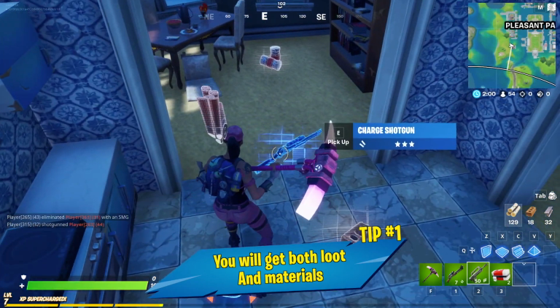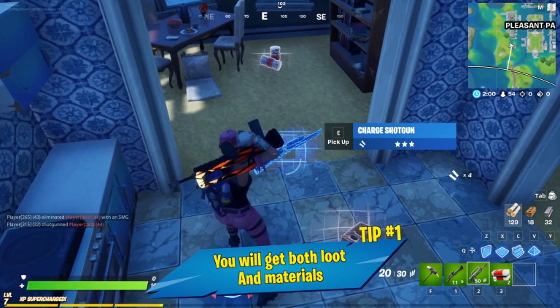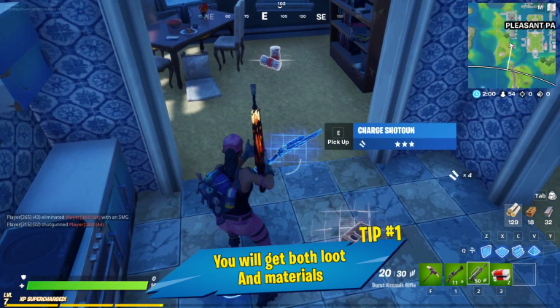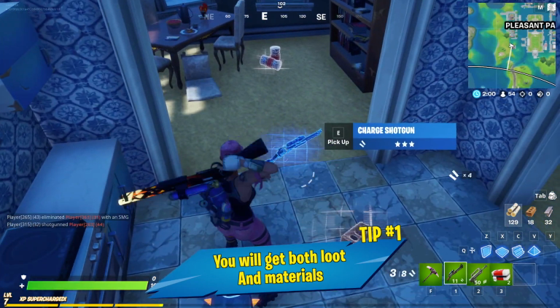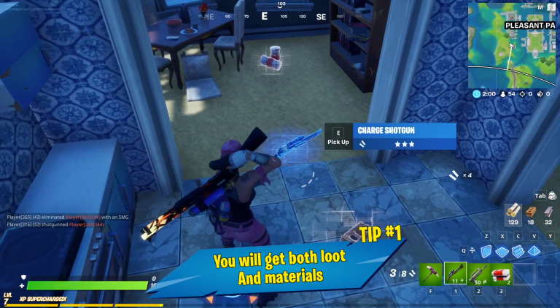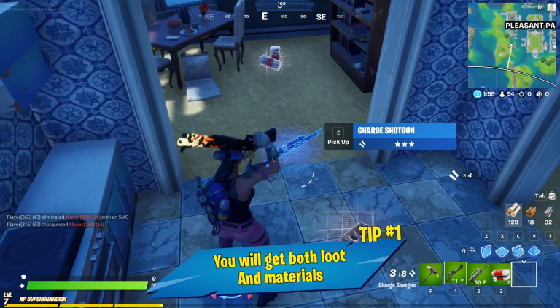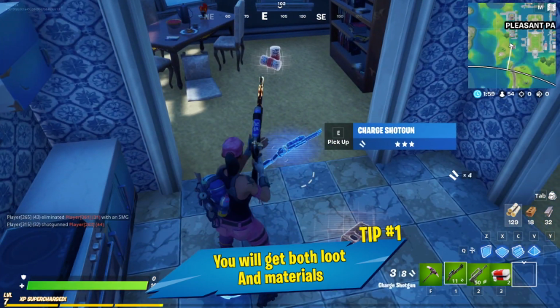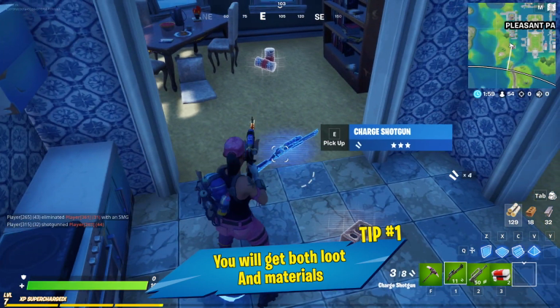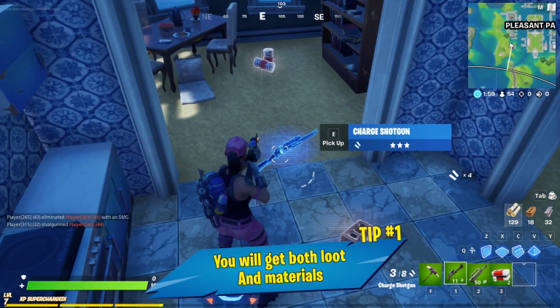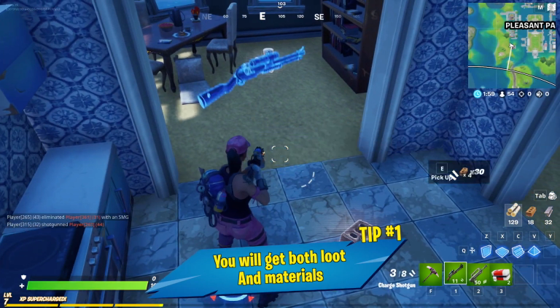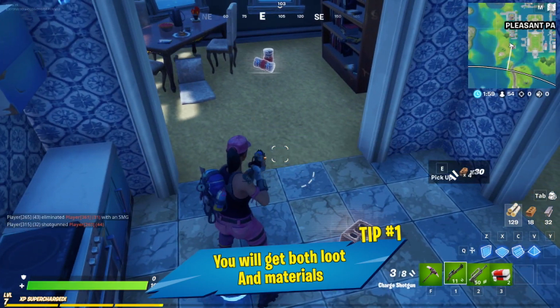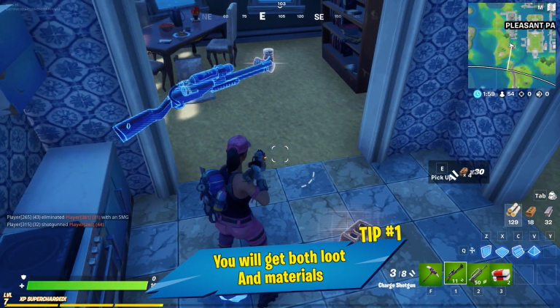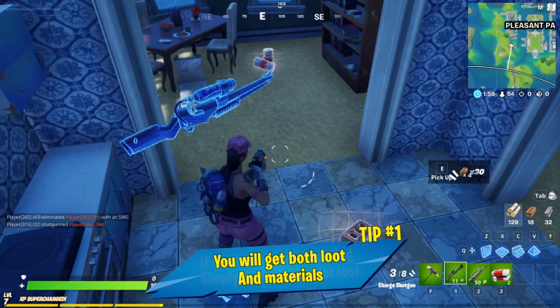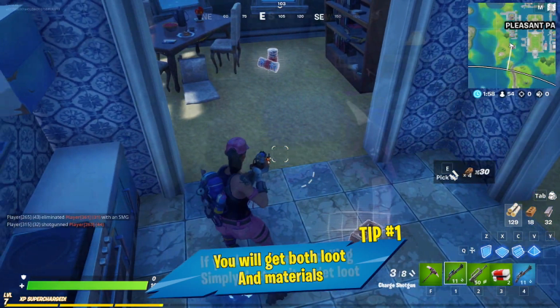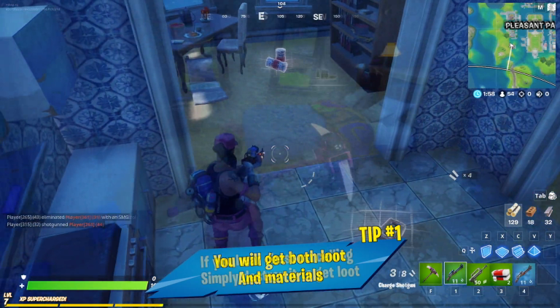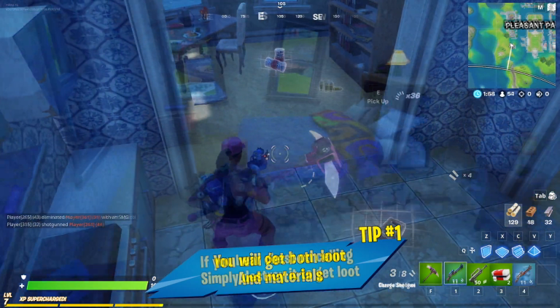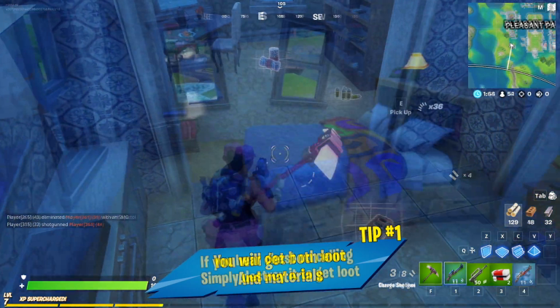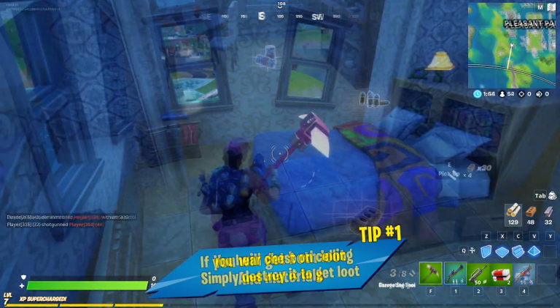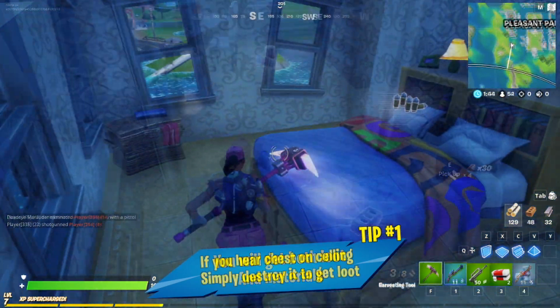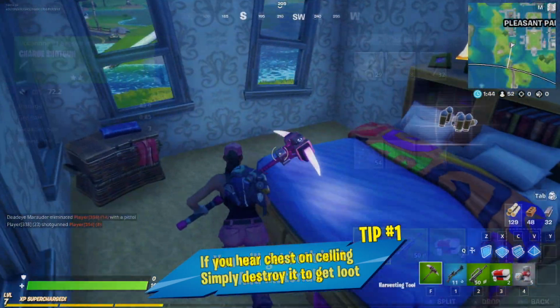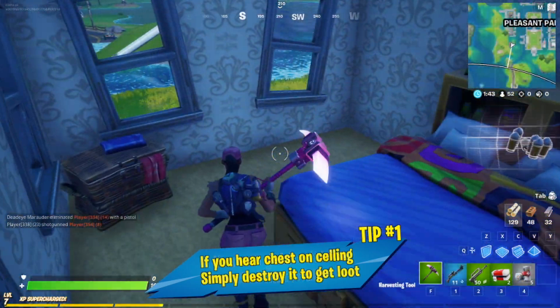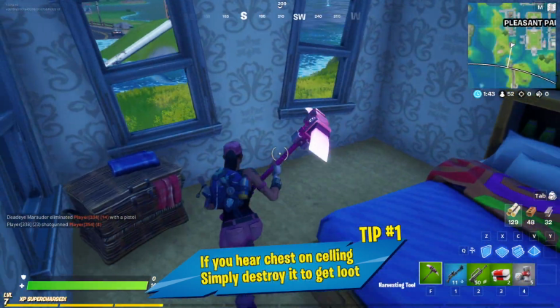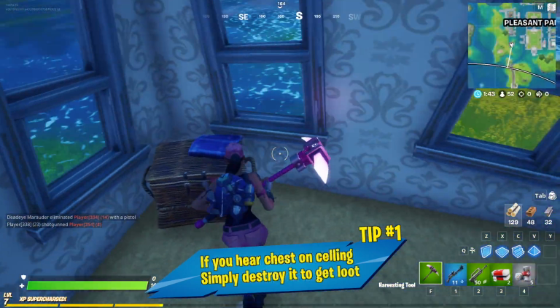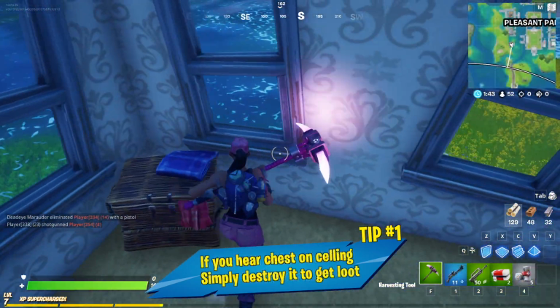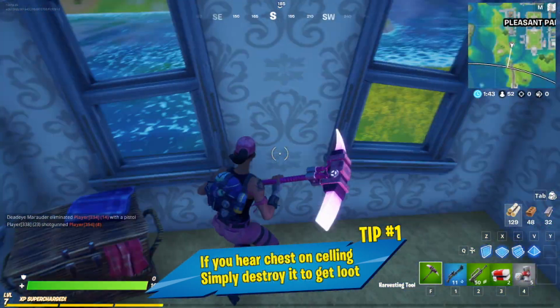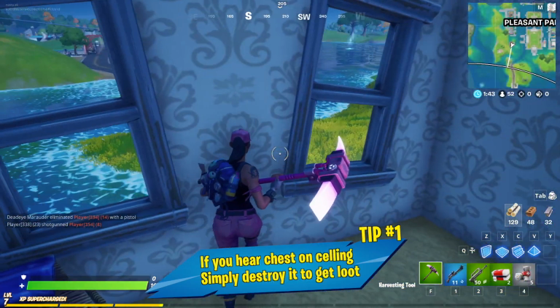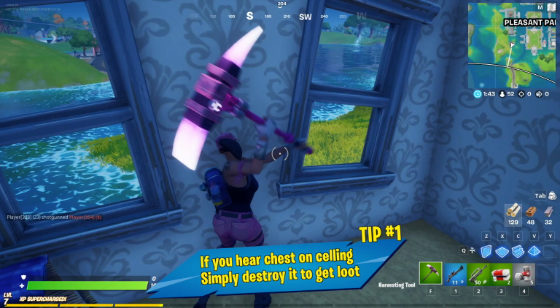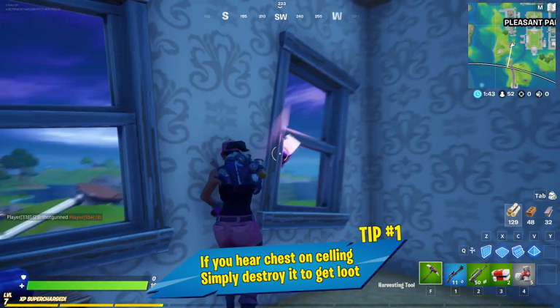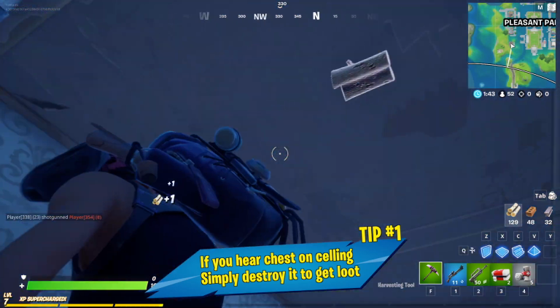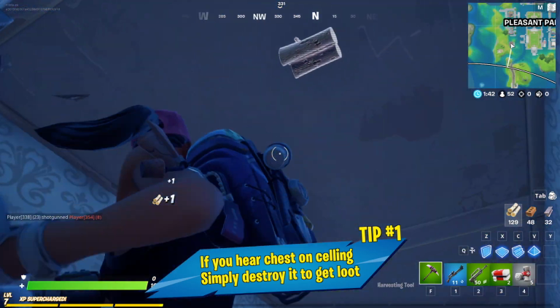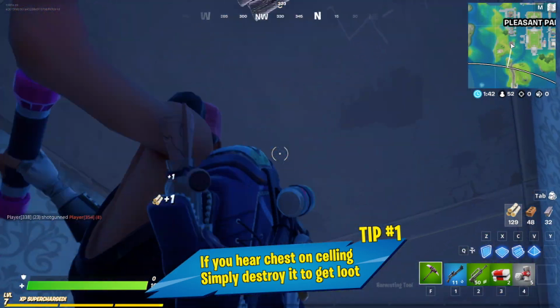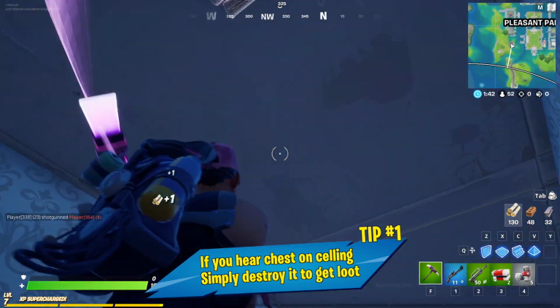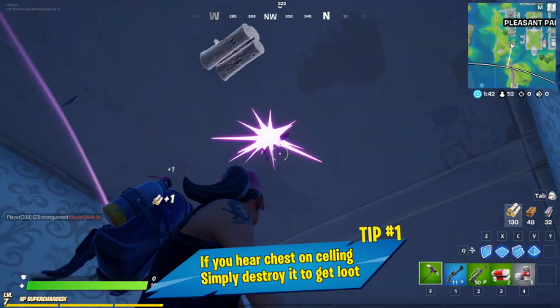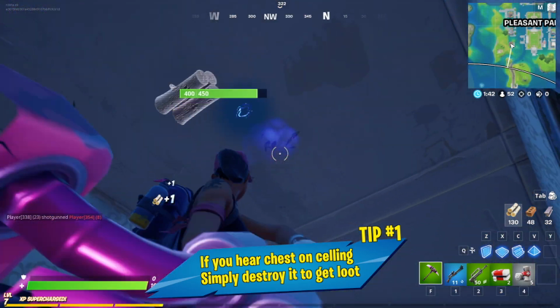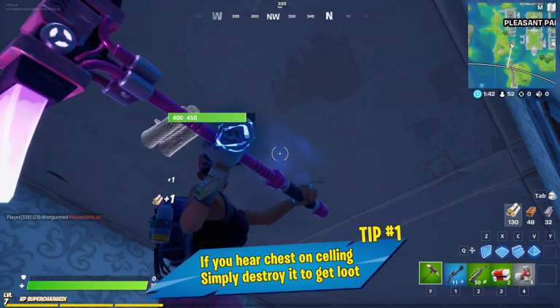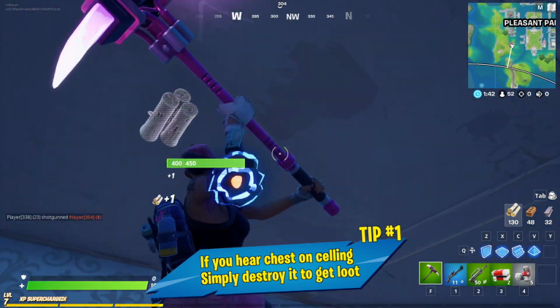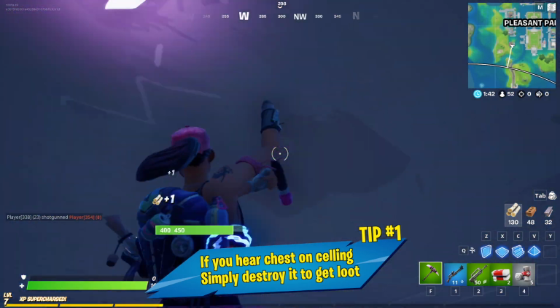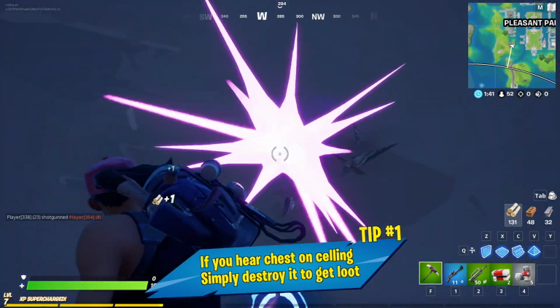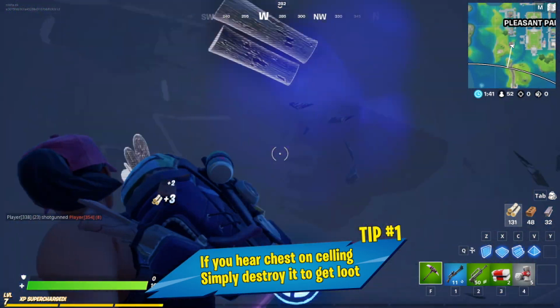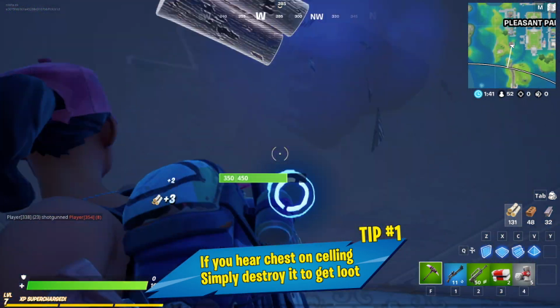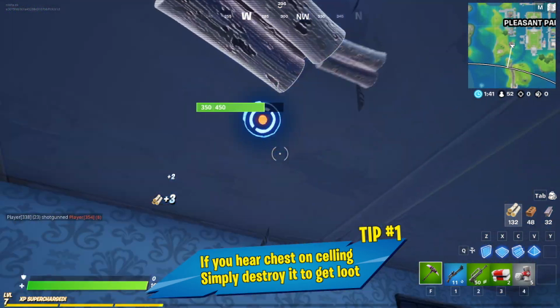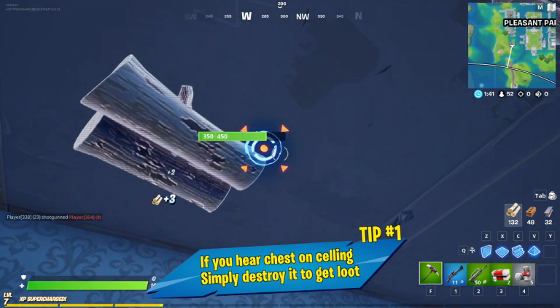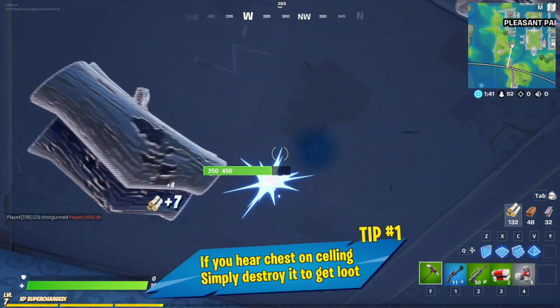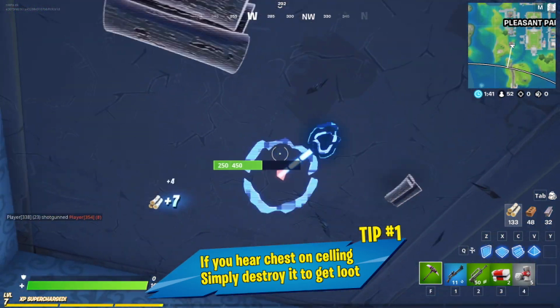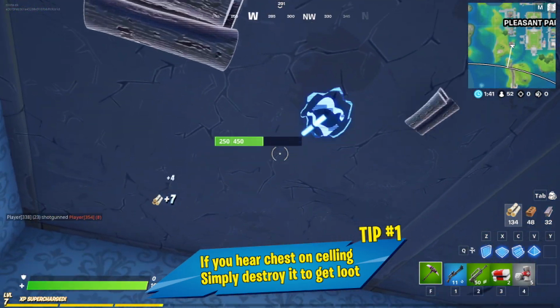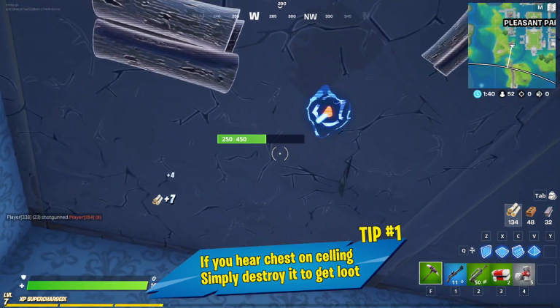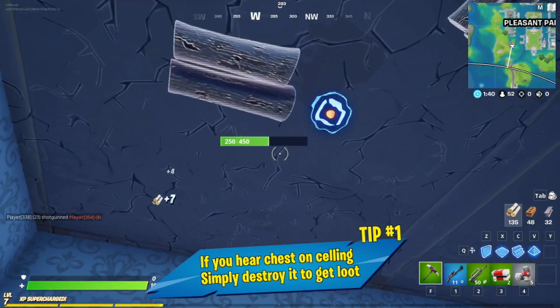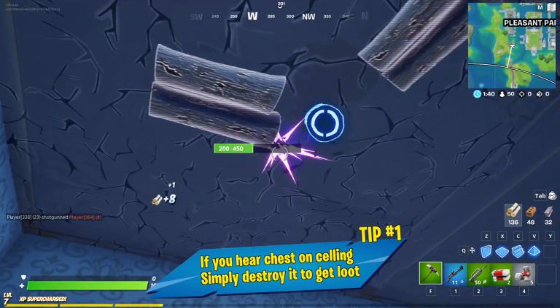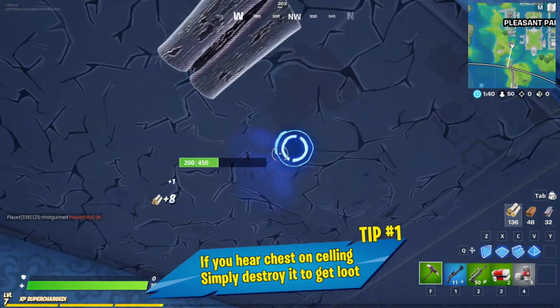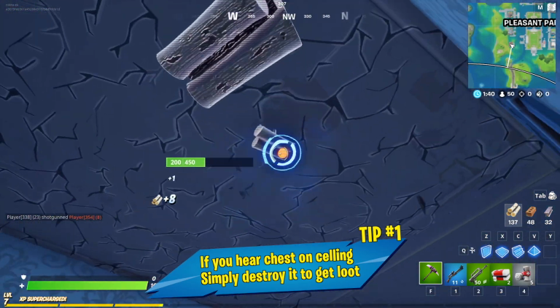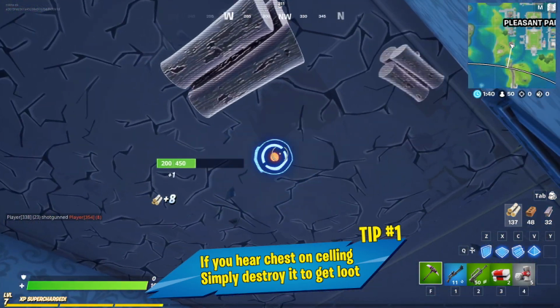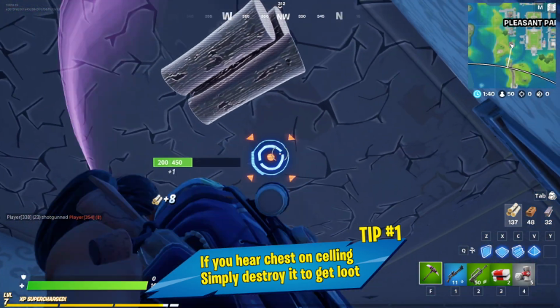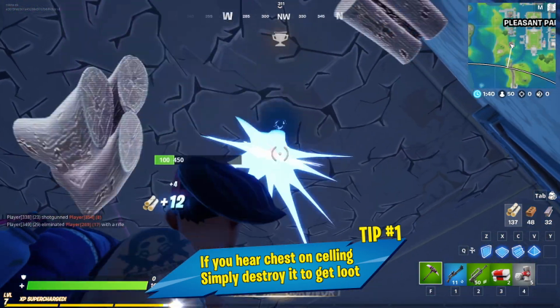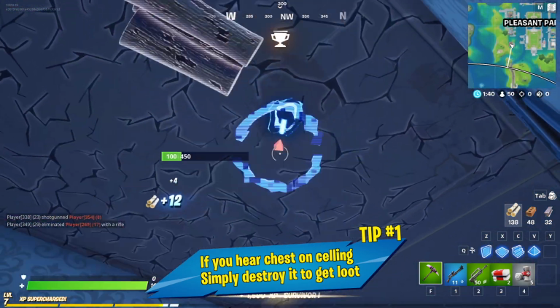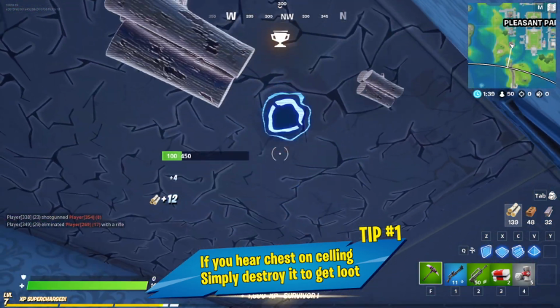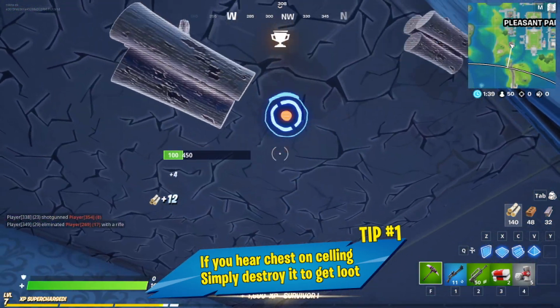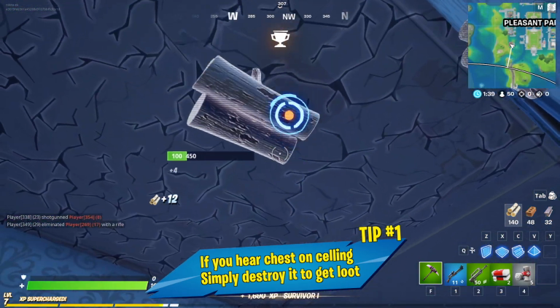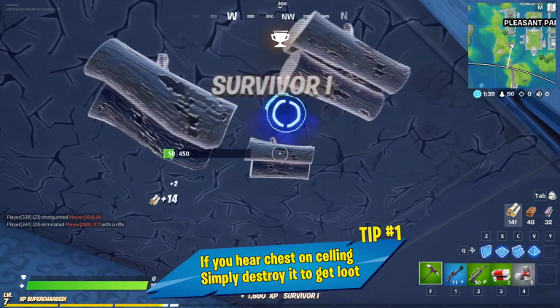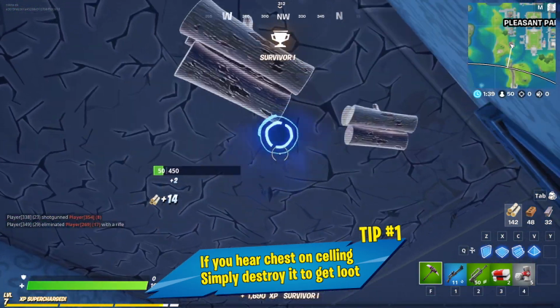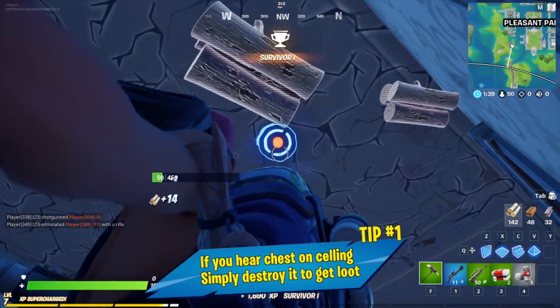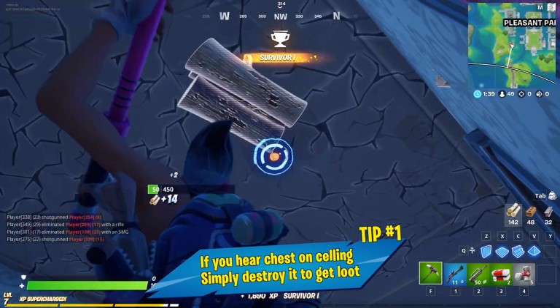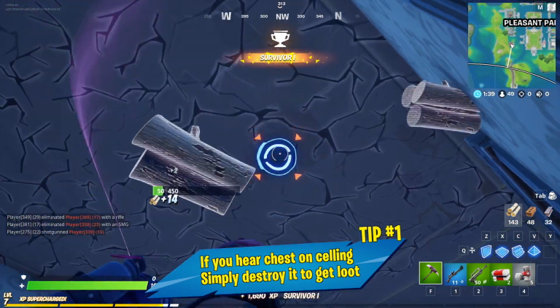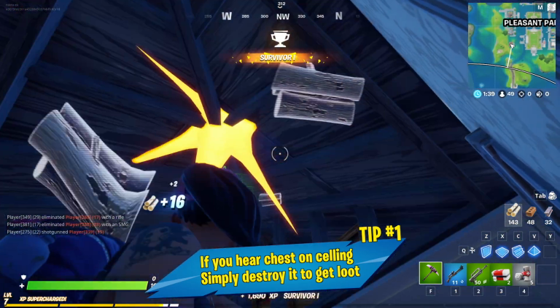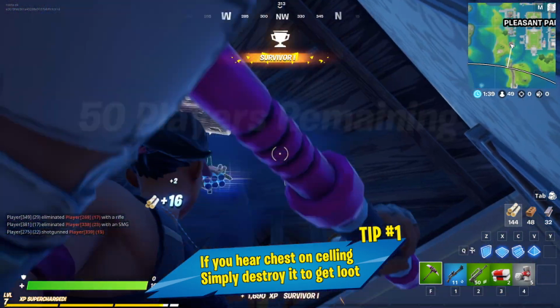You can always find chests by following their unique sound. If you hear it above you, just destroy whatever it's standing on and let the loot fall to you.